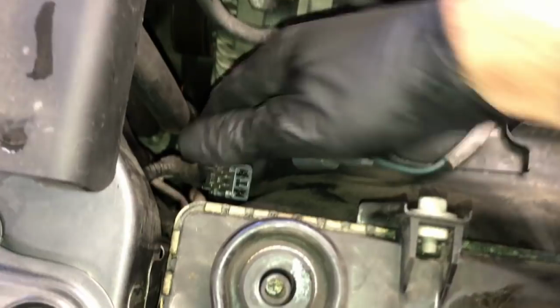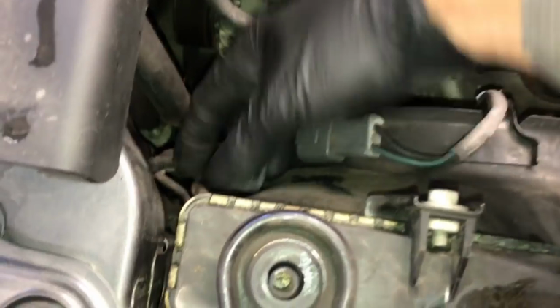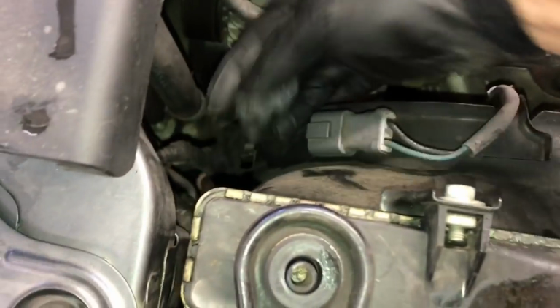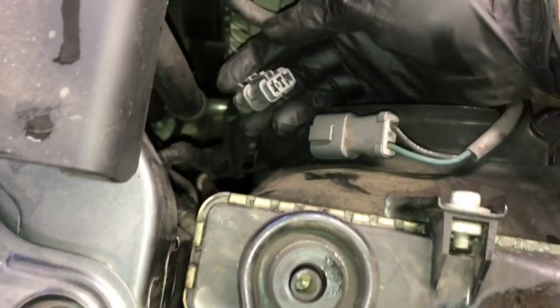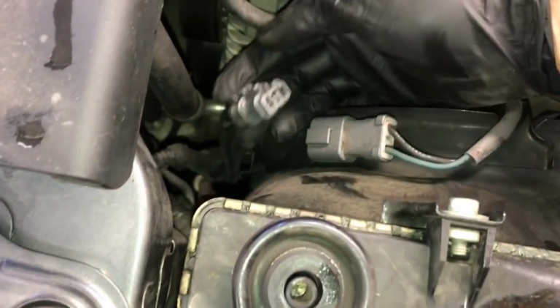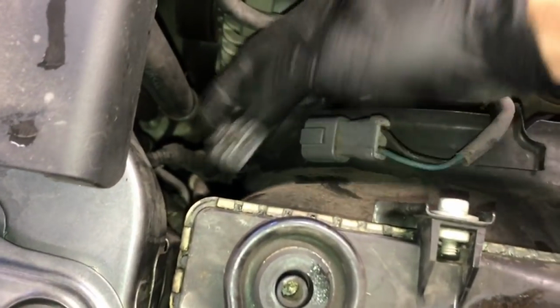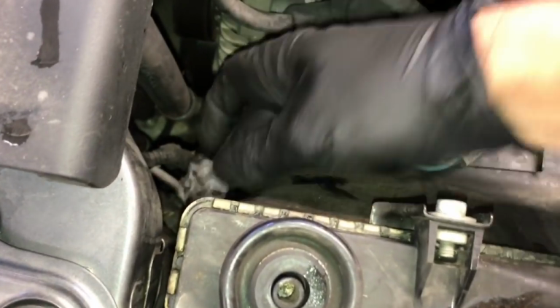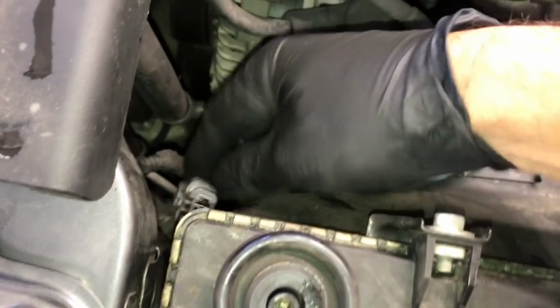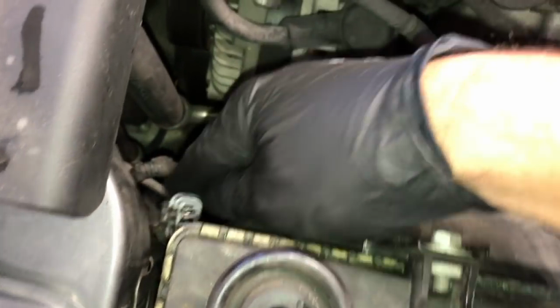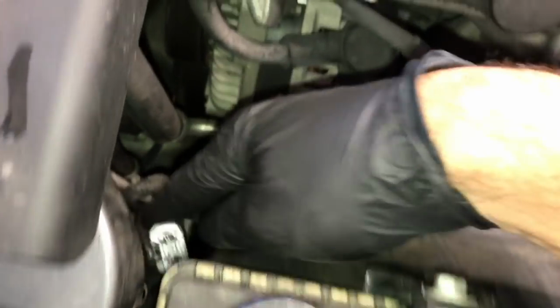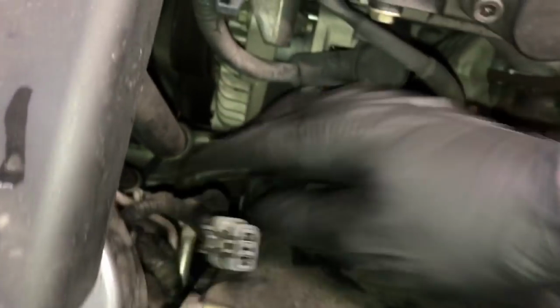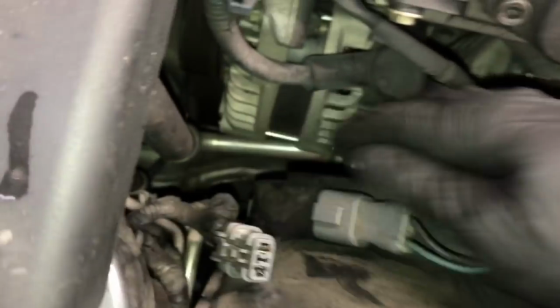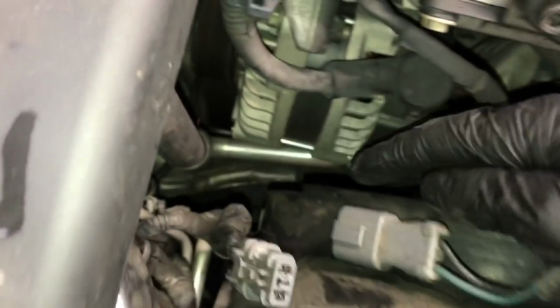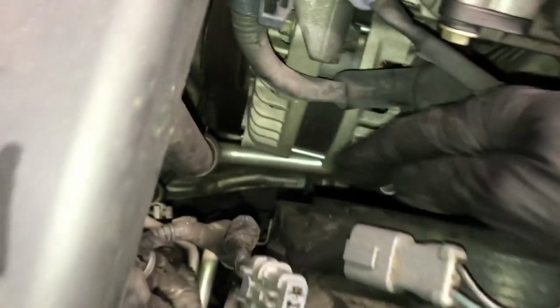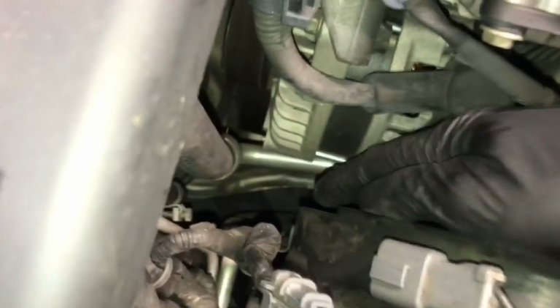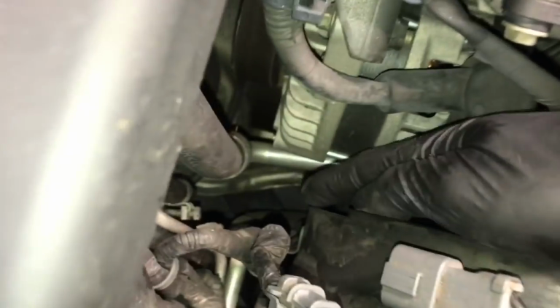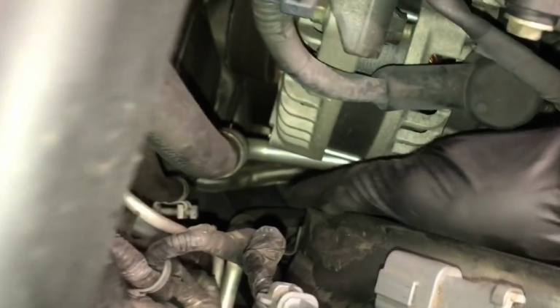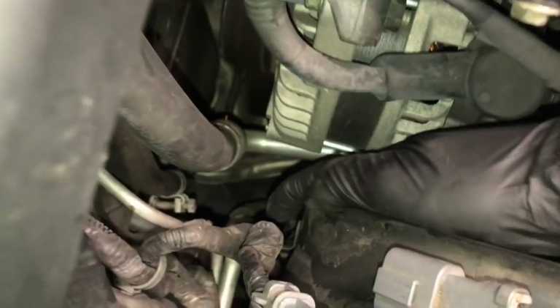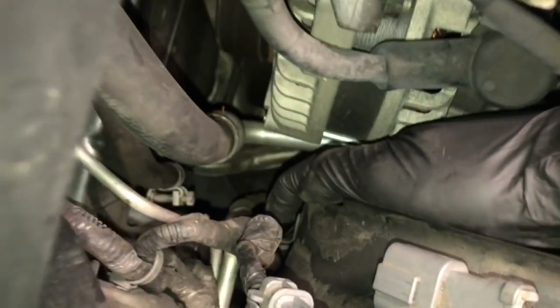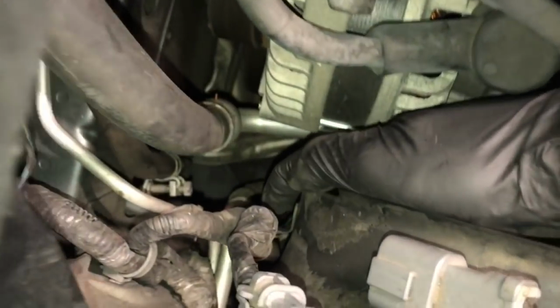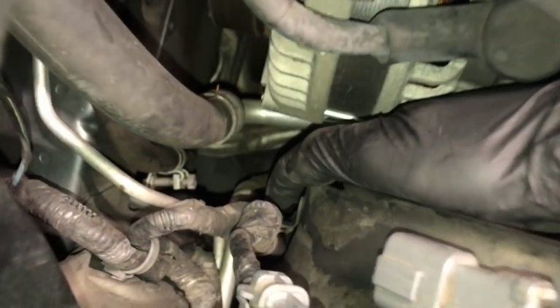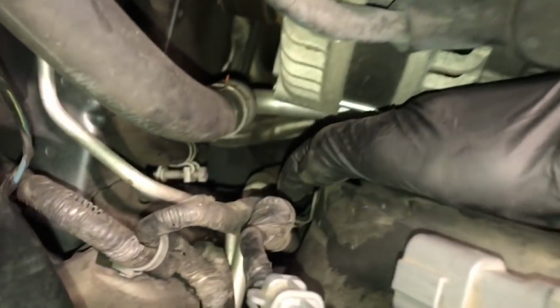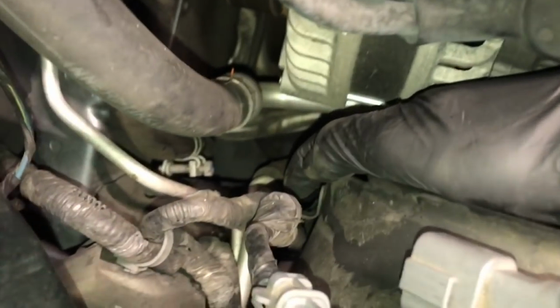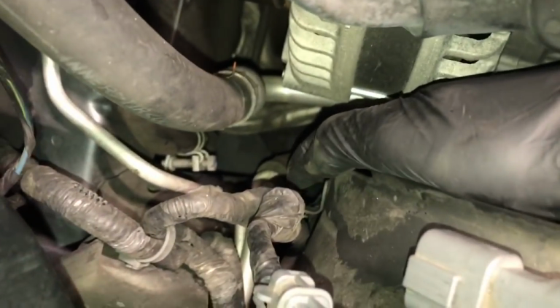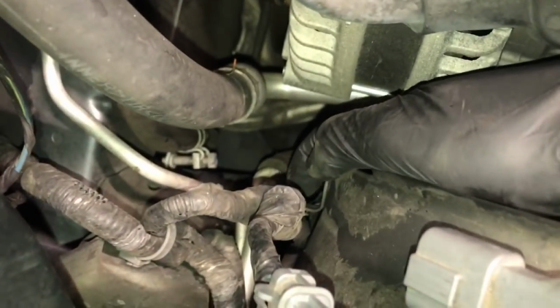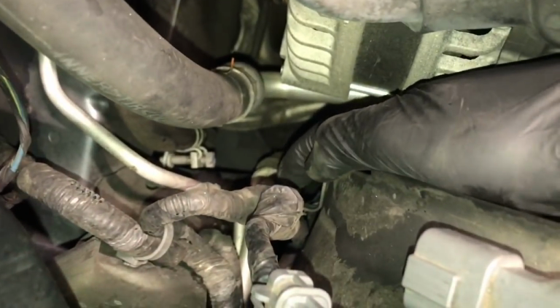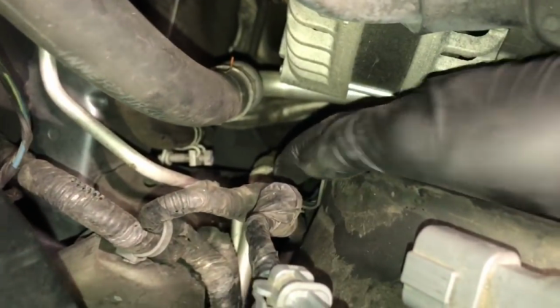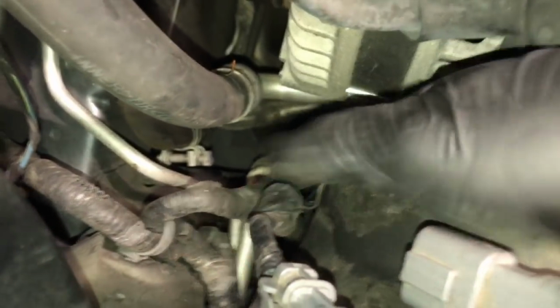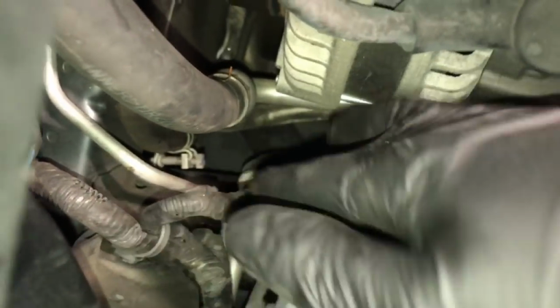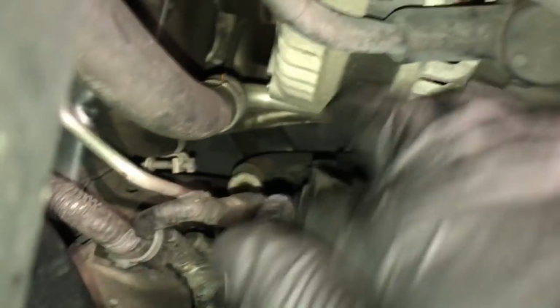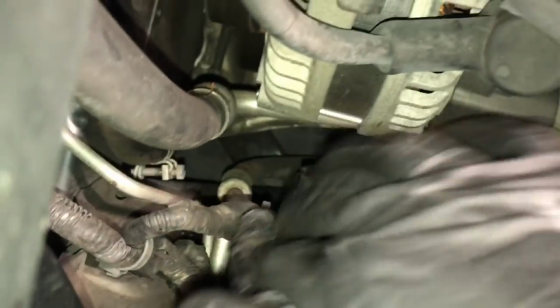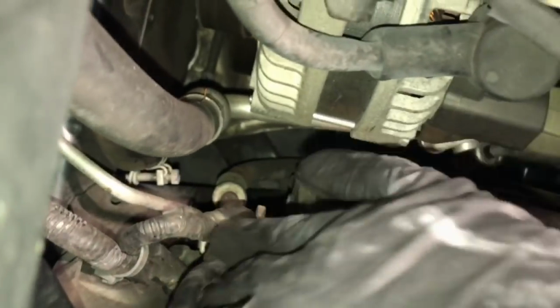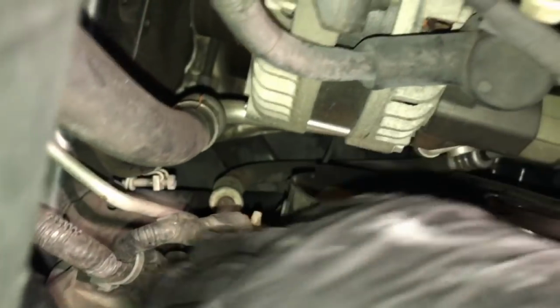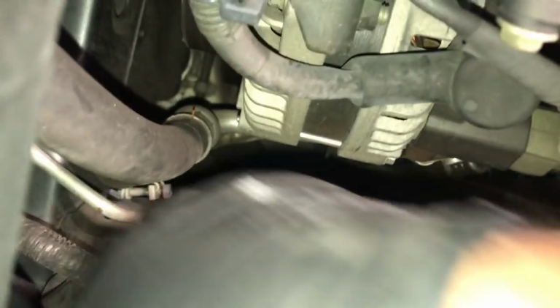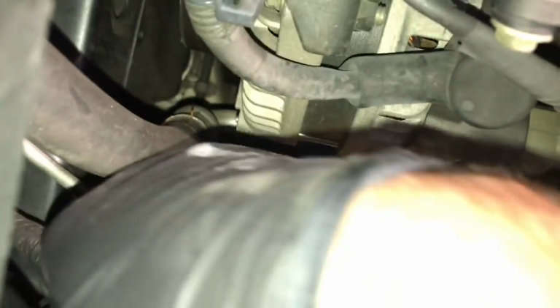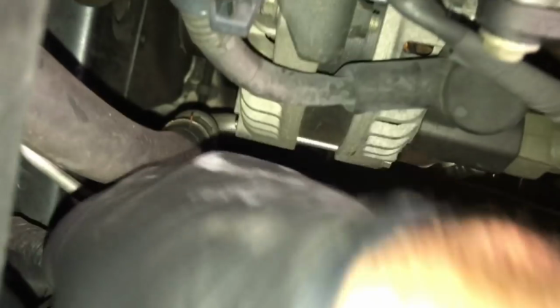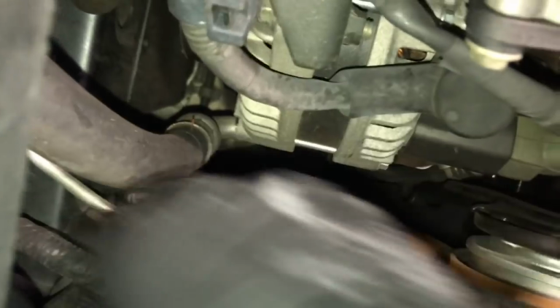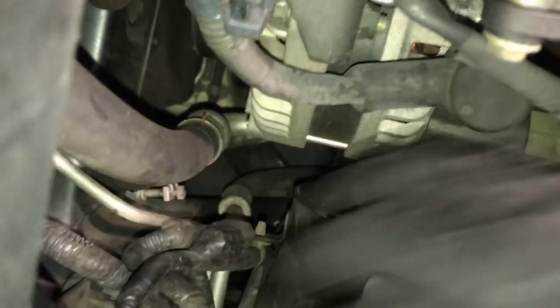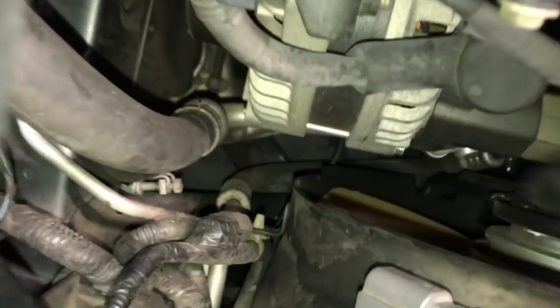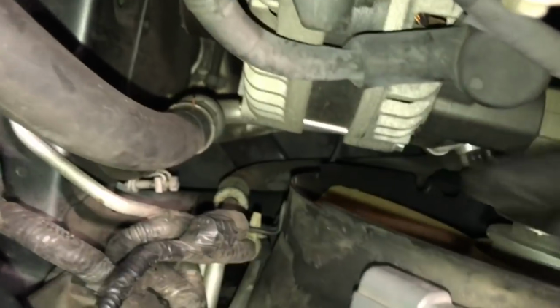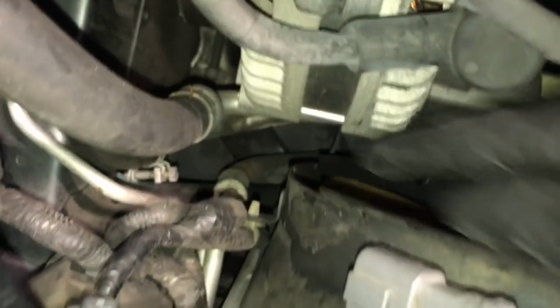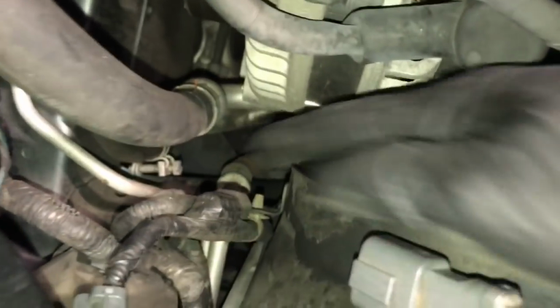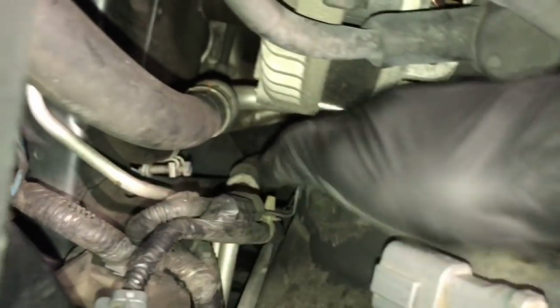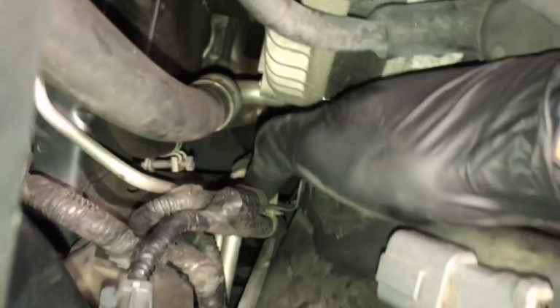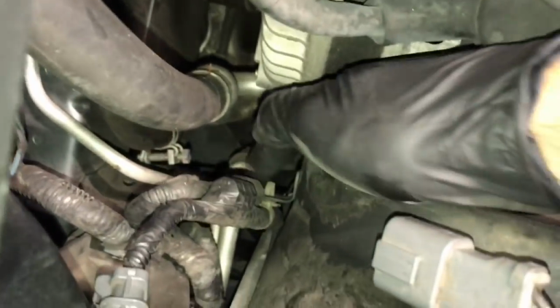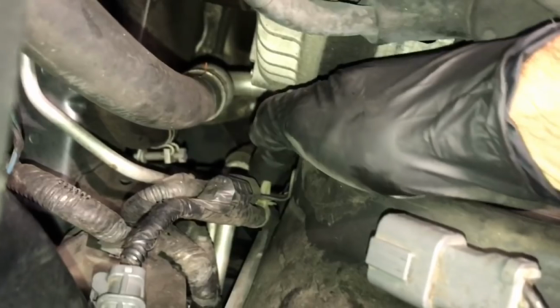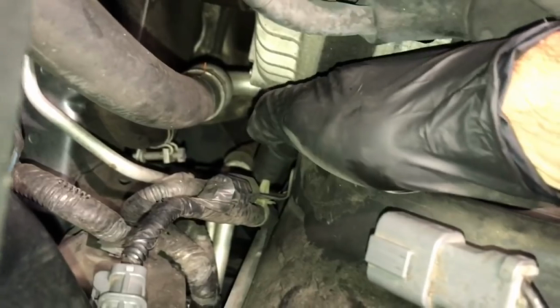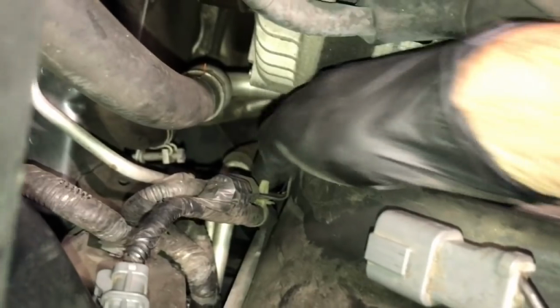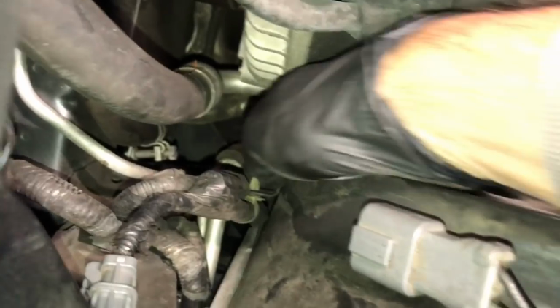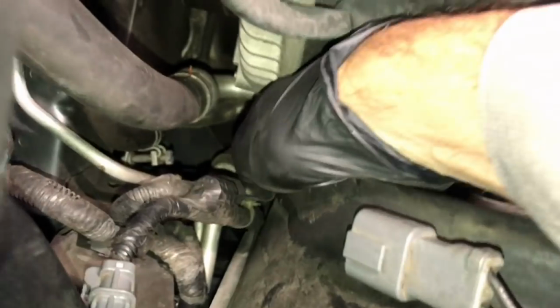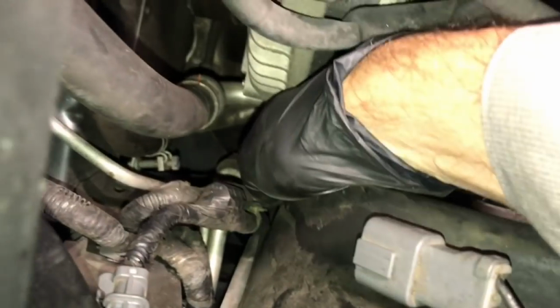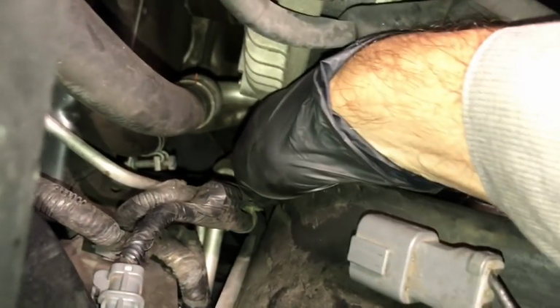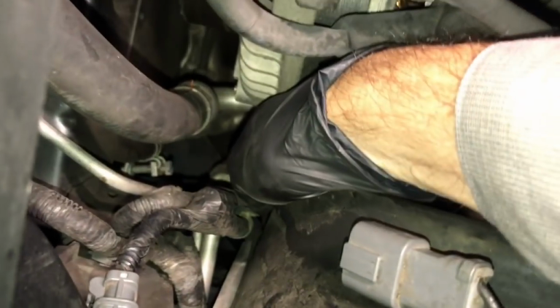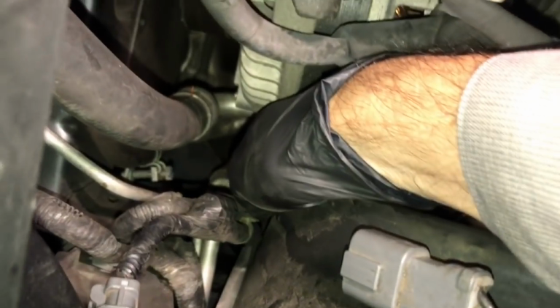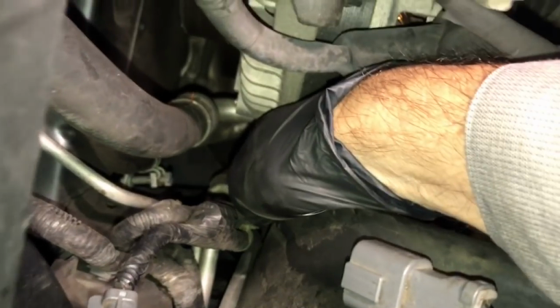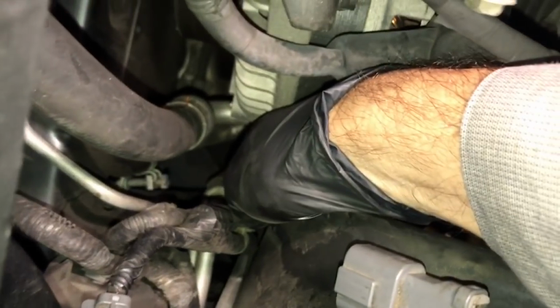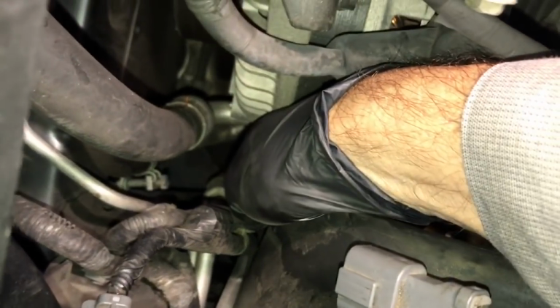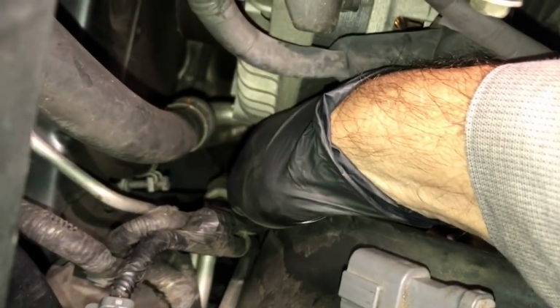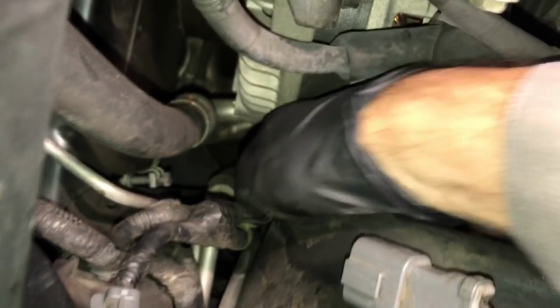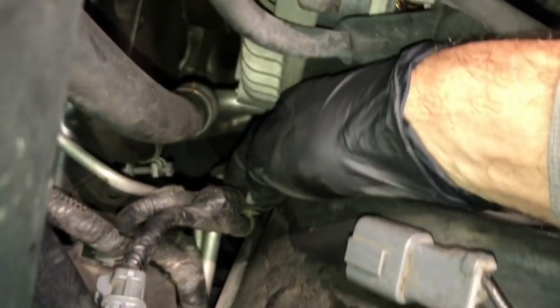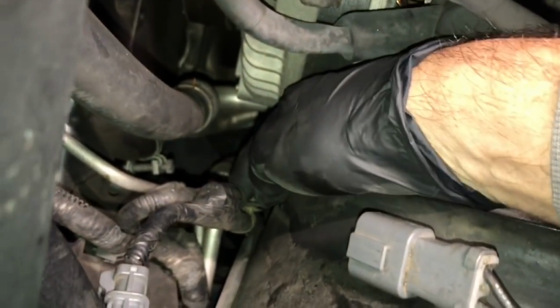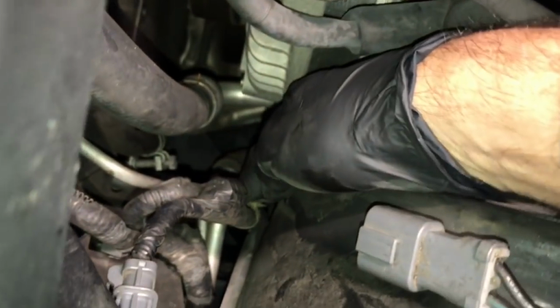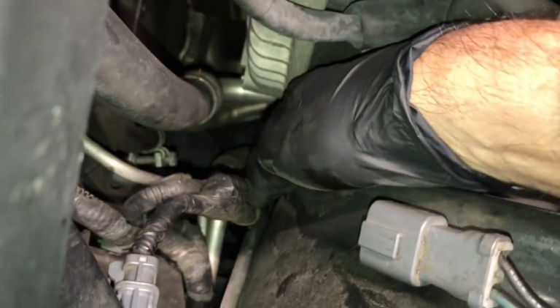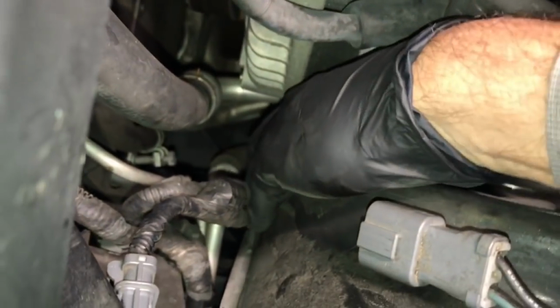Hello, buddy. This is Brian Essig here from How2Automotive. I got a quick tip on how to remove wire loom holders with the little plastic tabs that you have to squeeze.